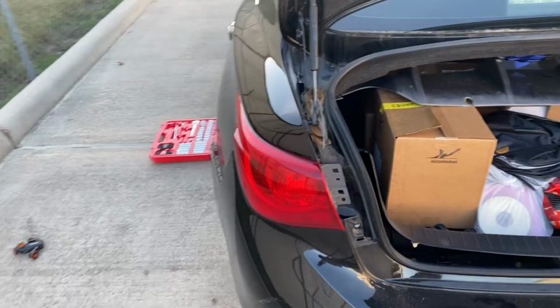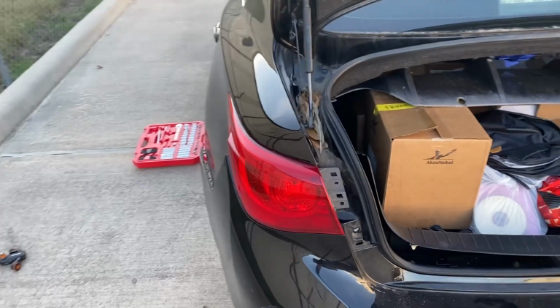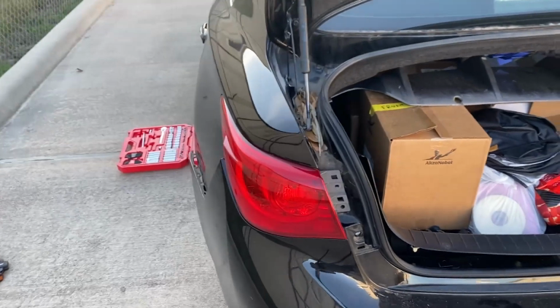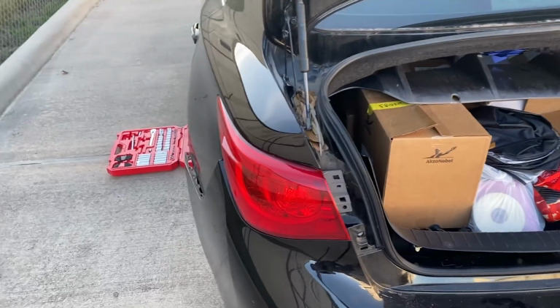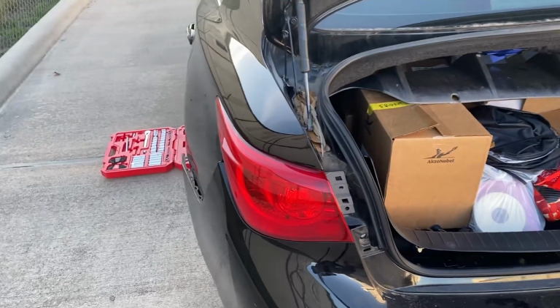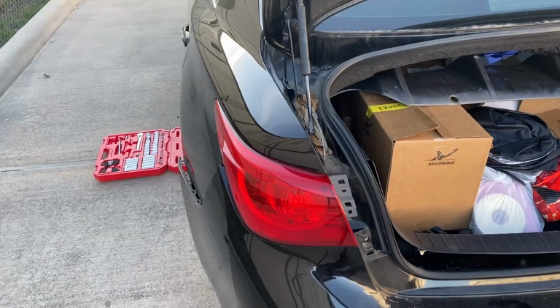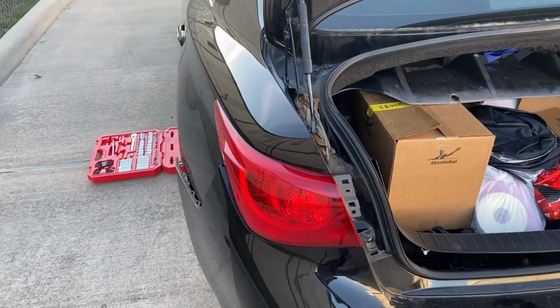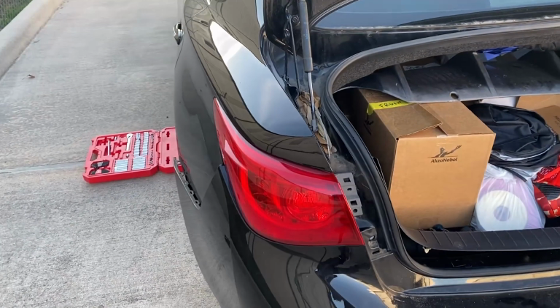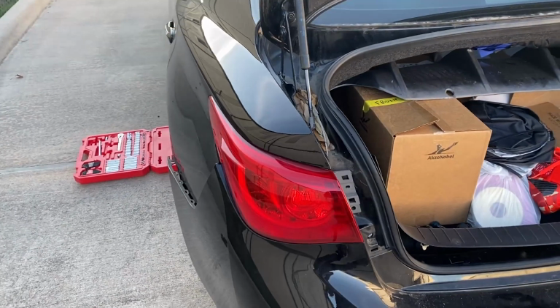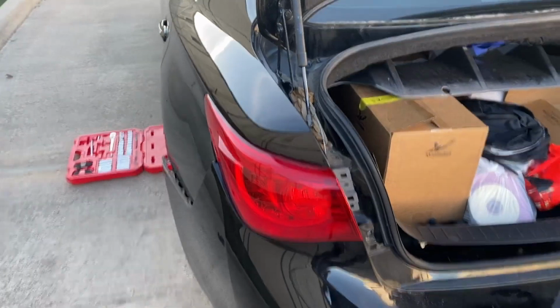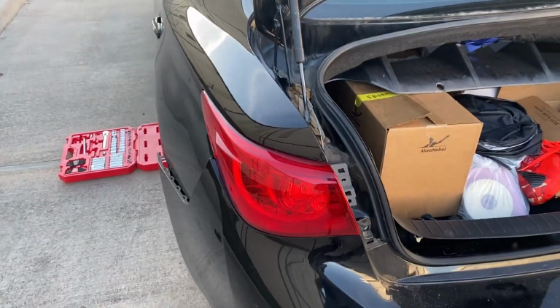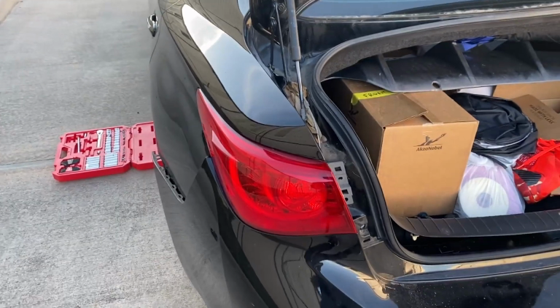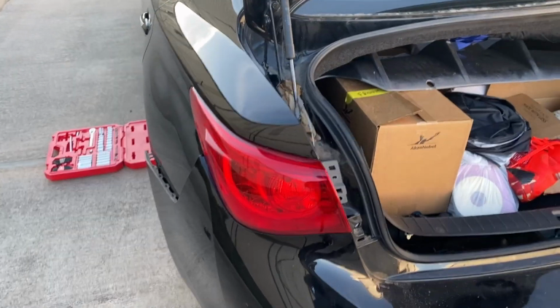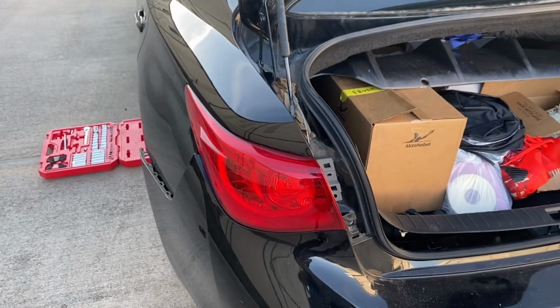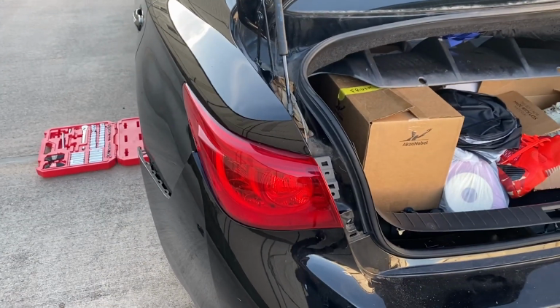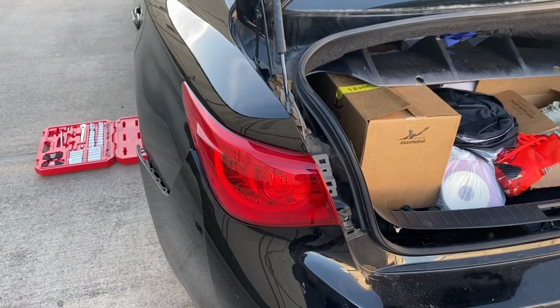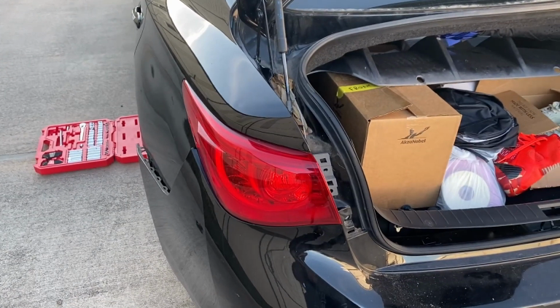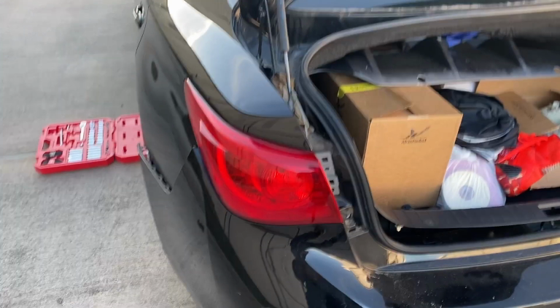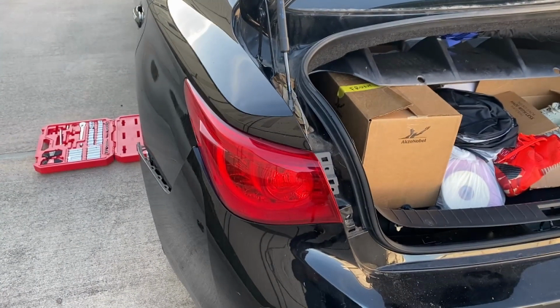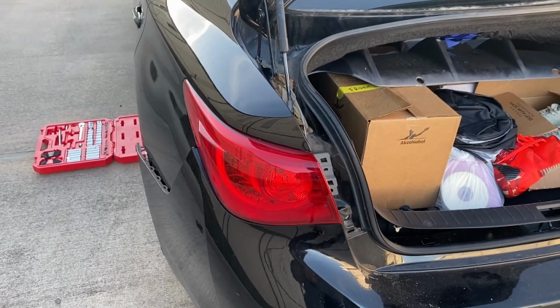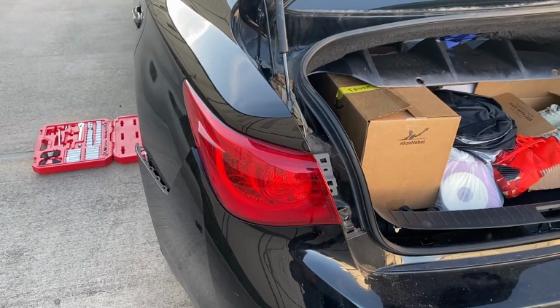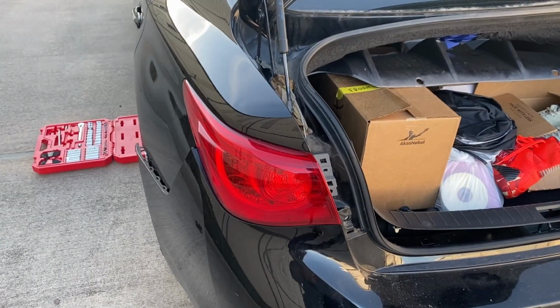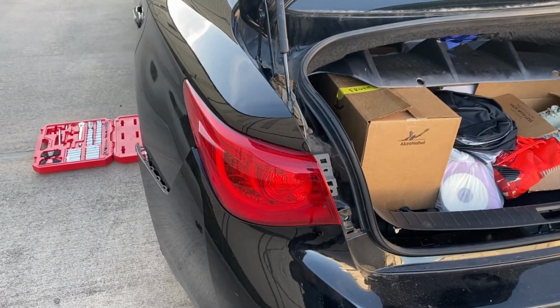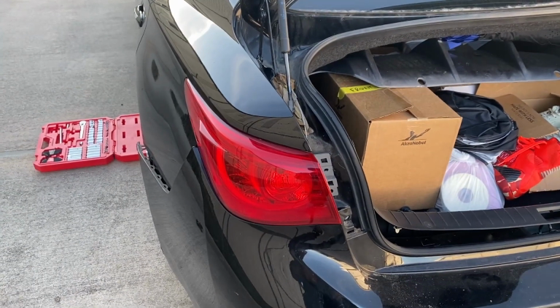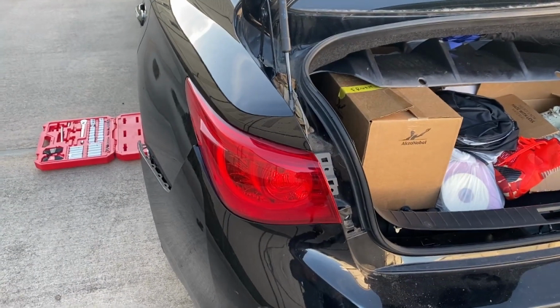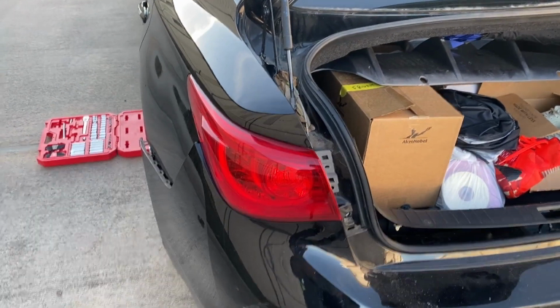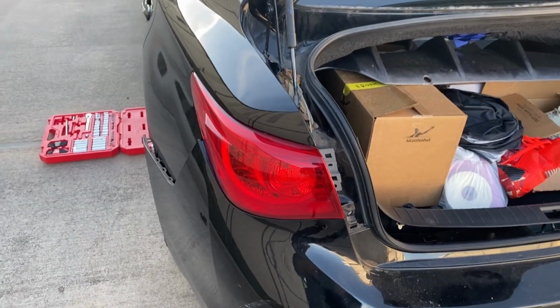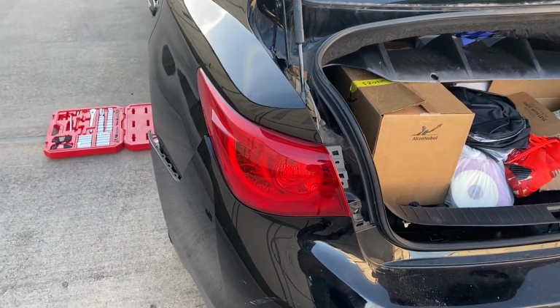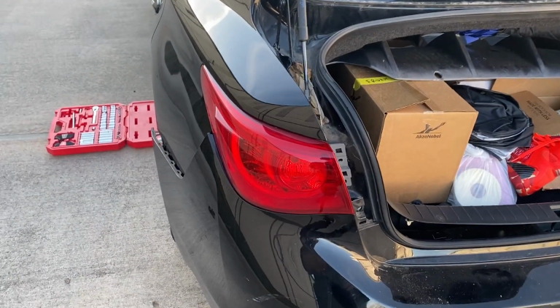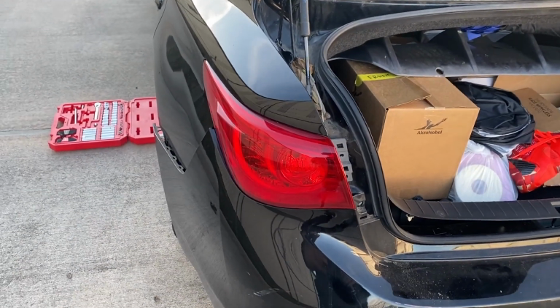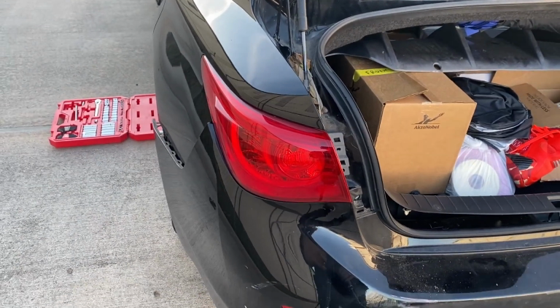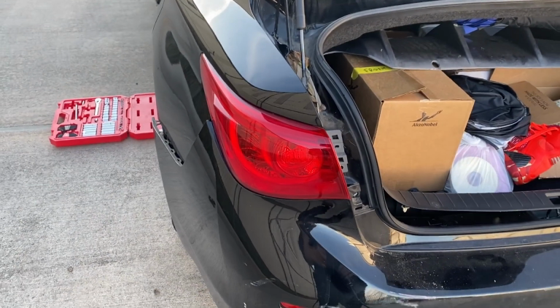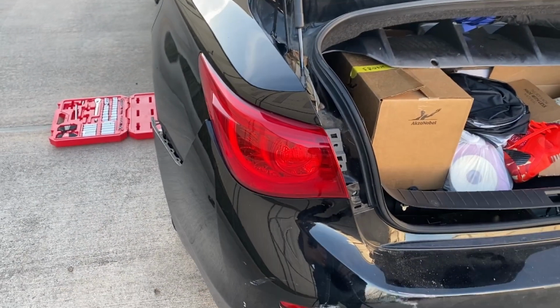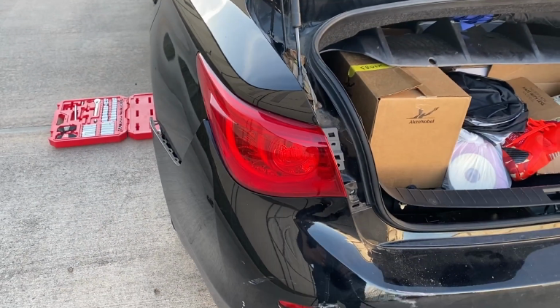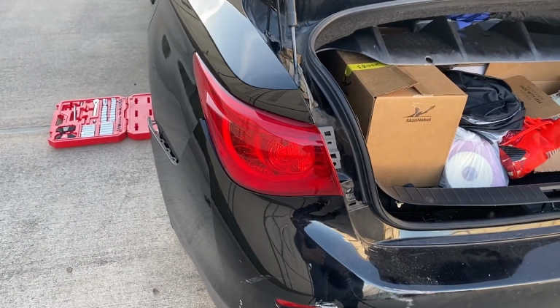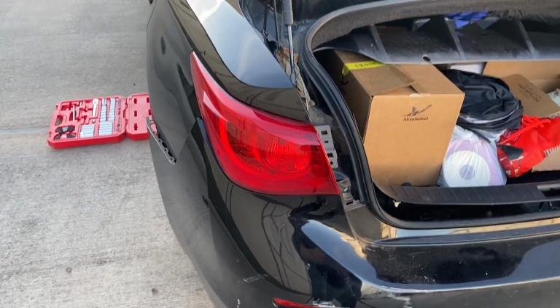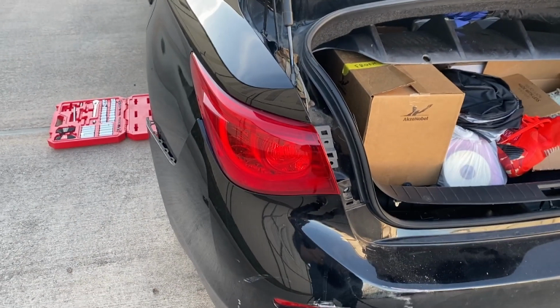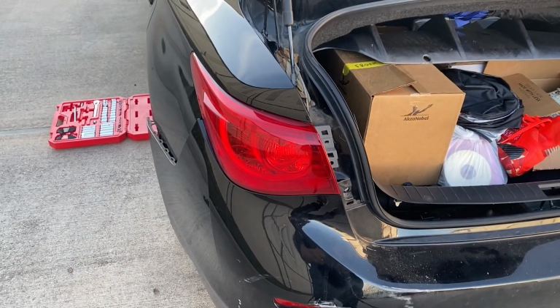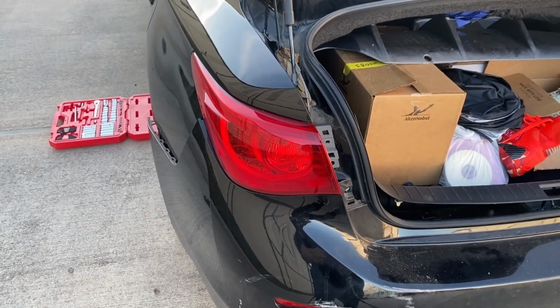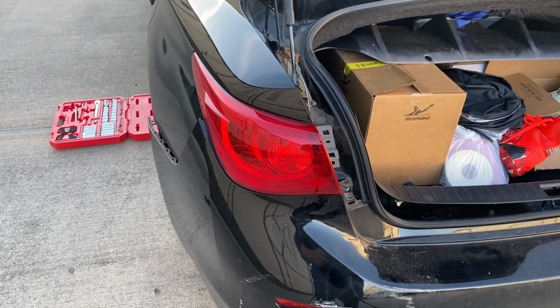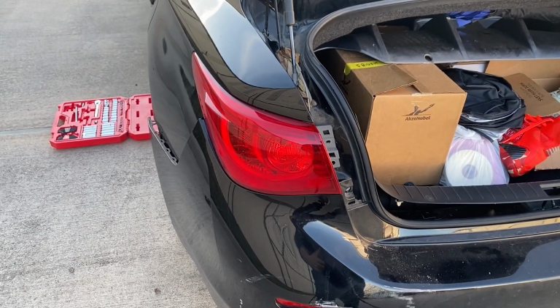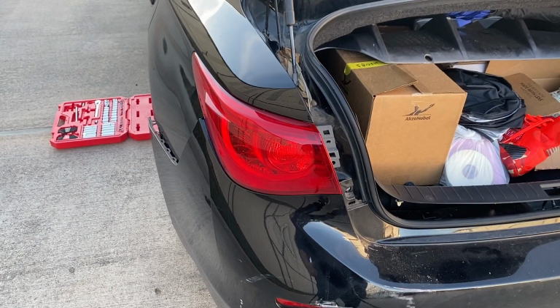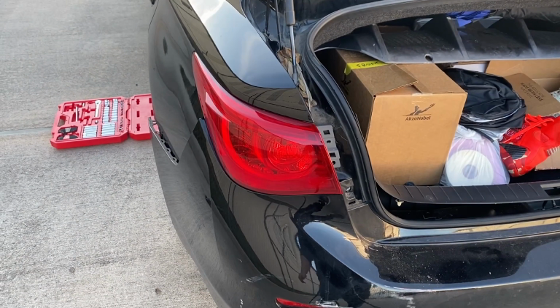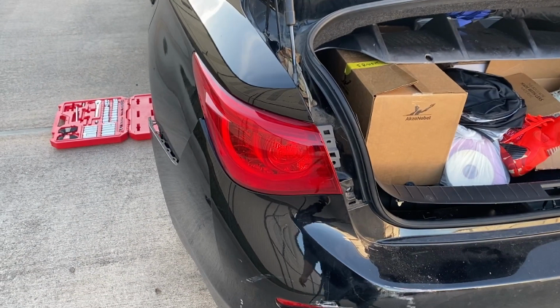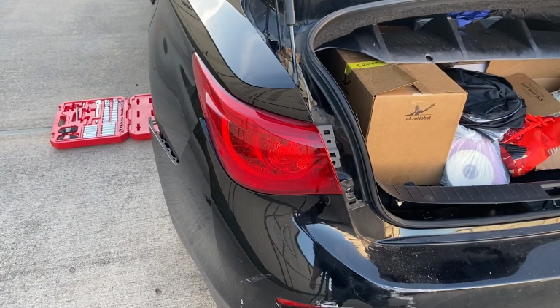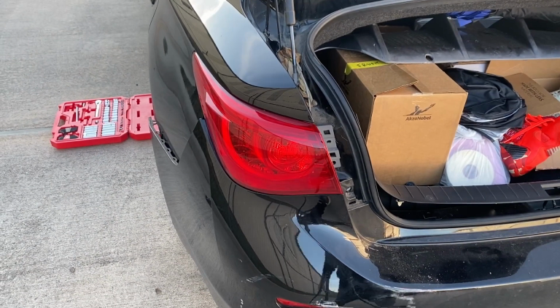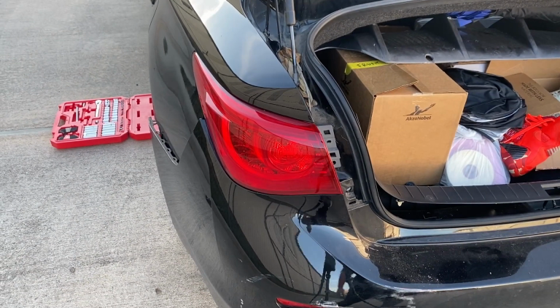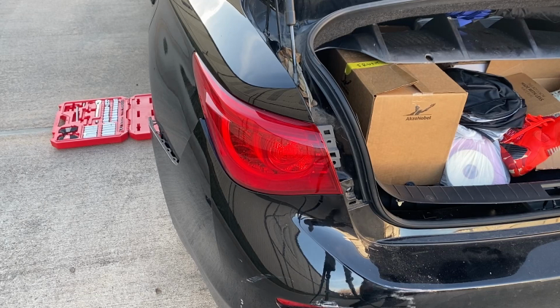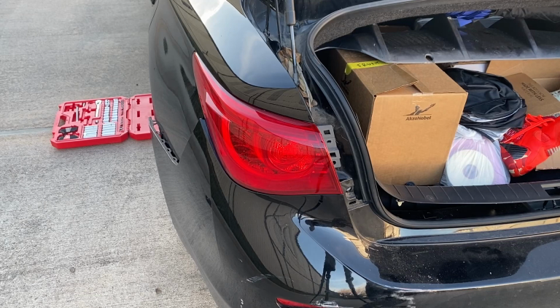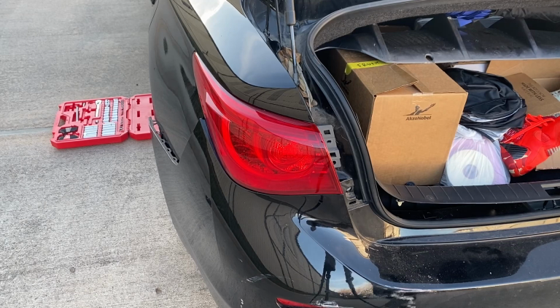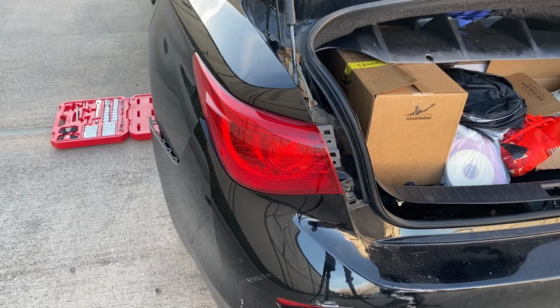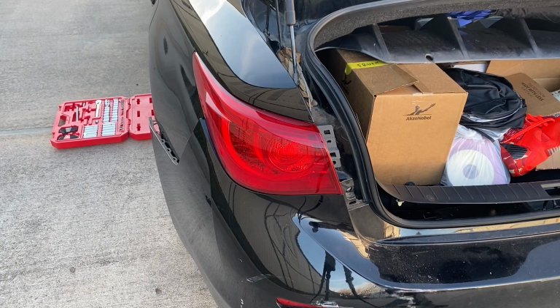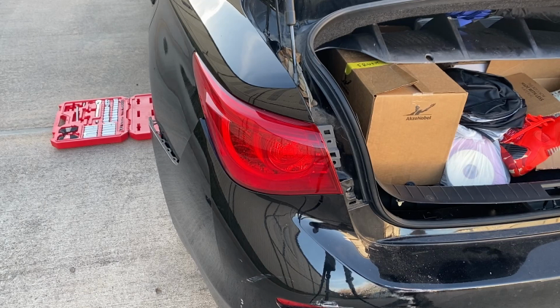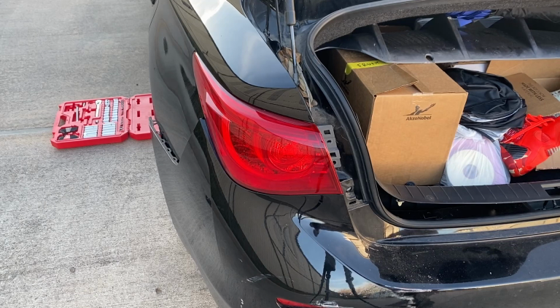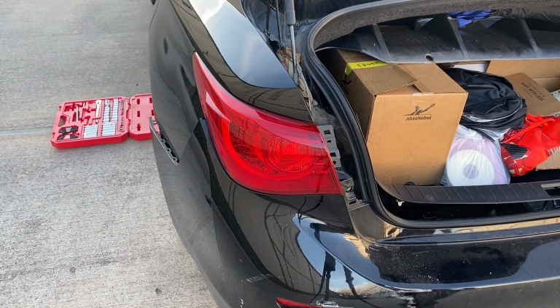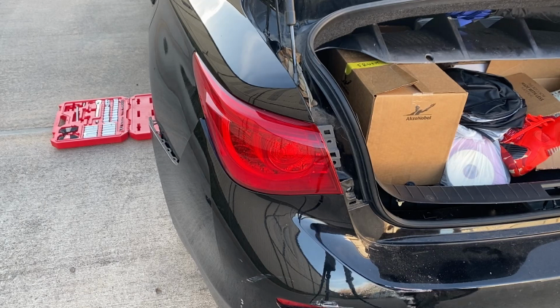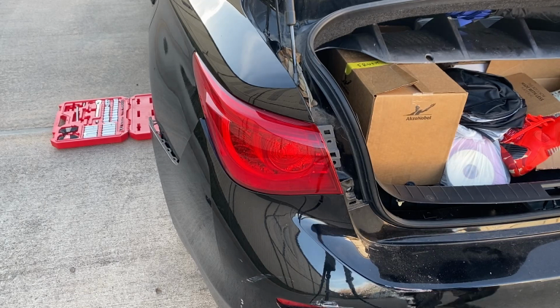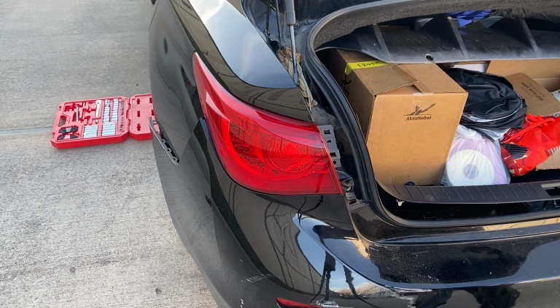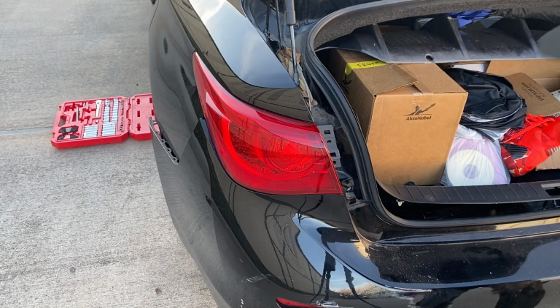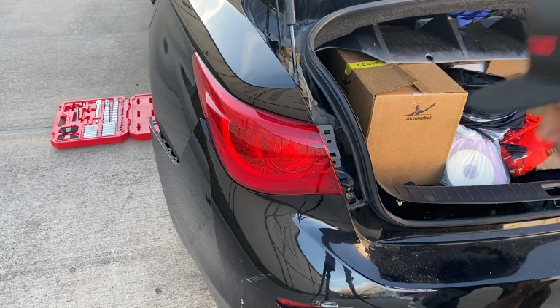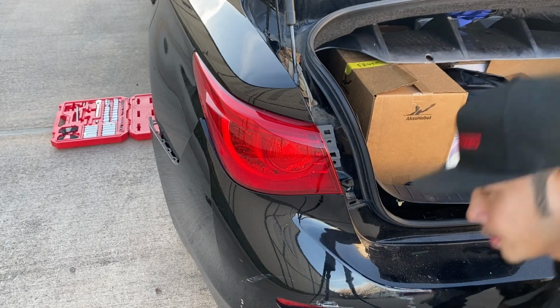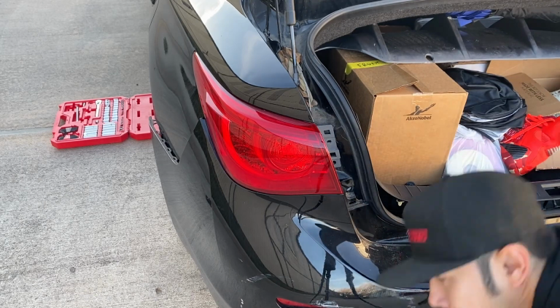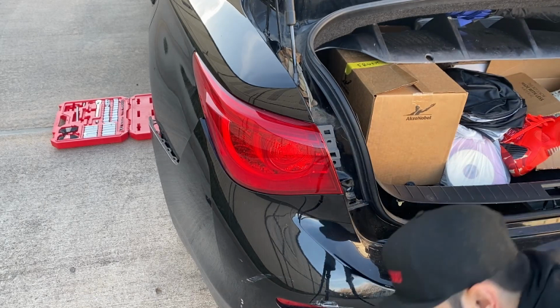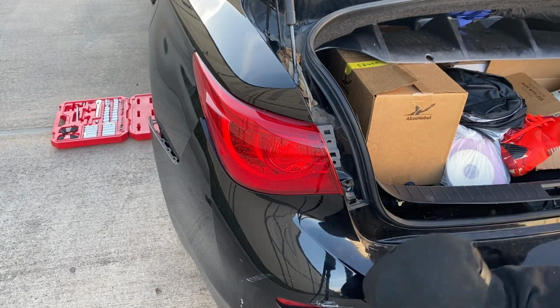This tail light is just on there pretty tight, so let's see what we can do.